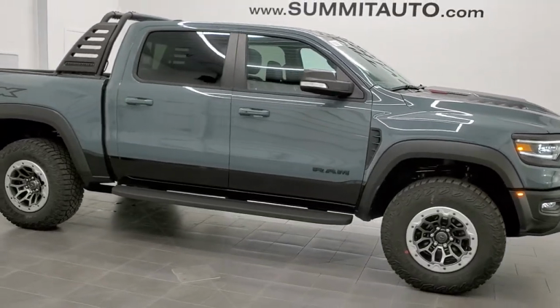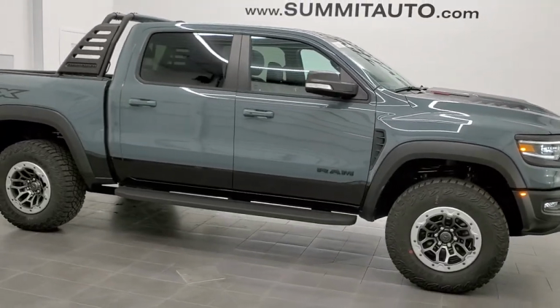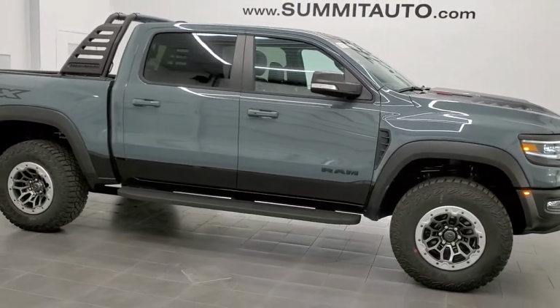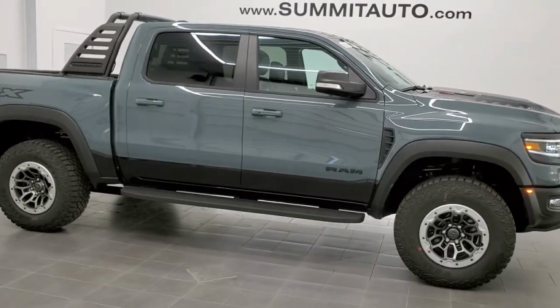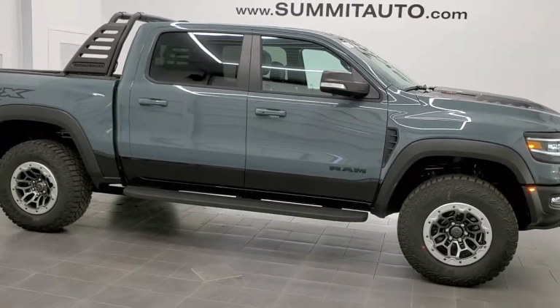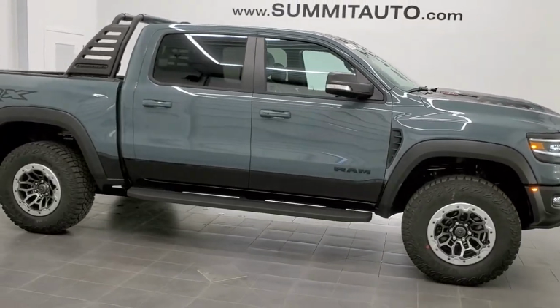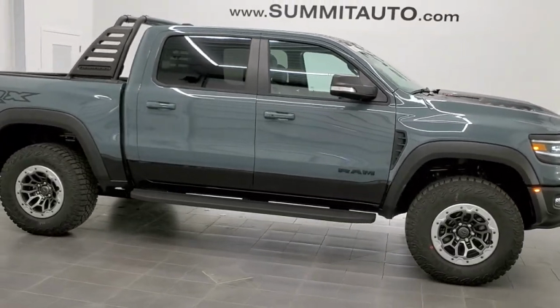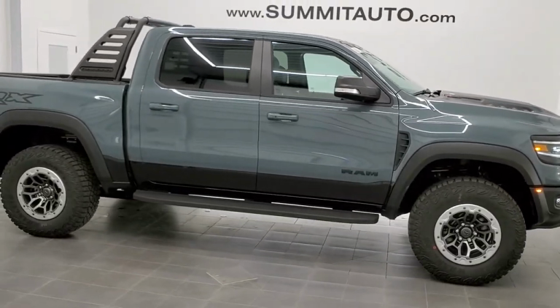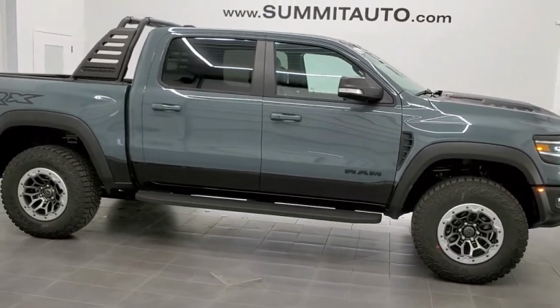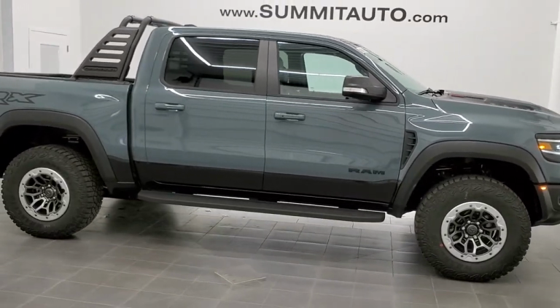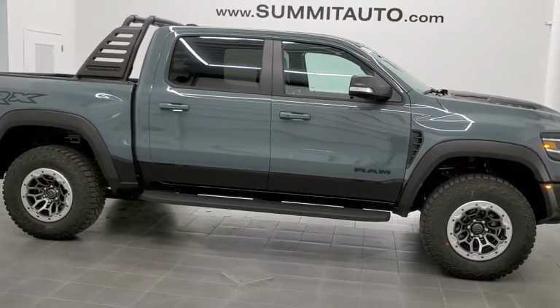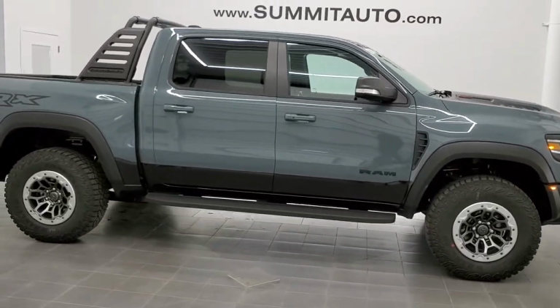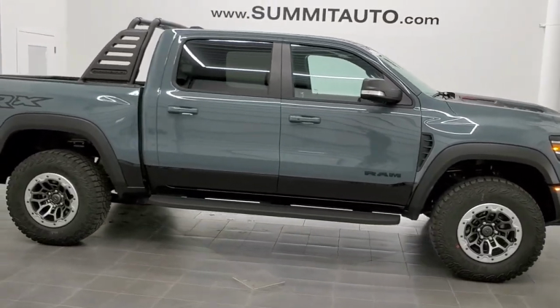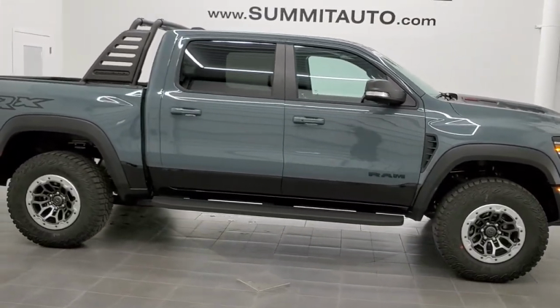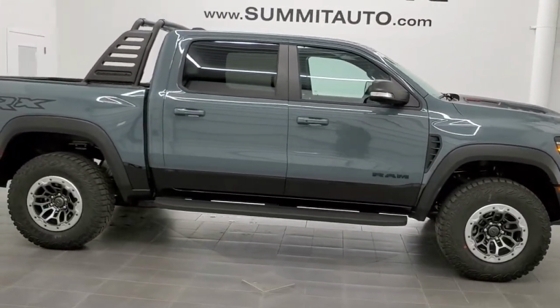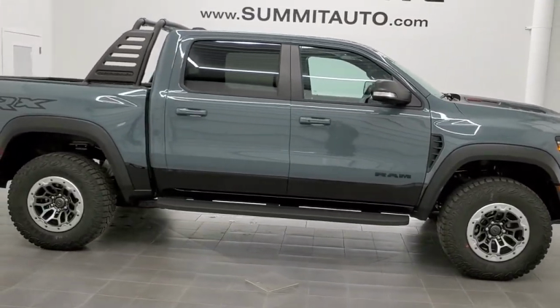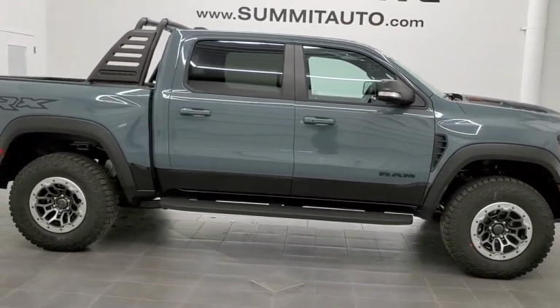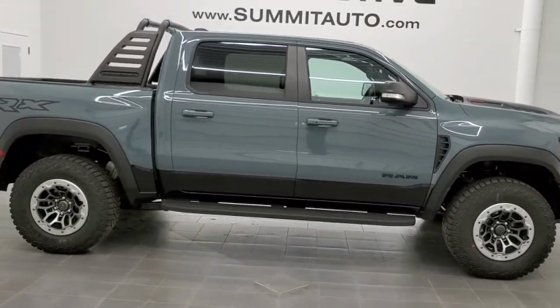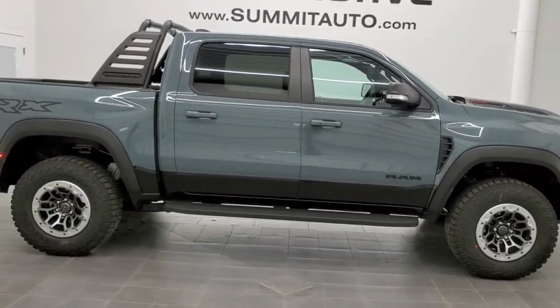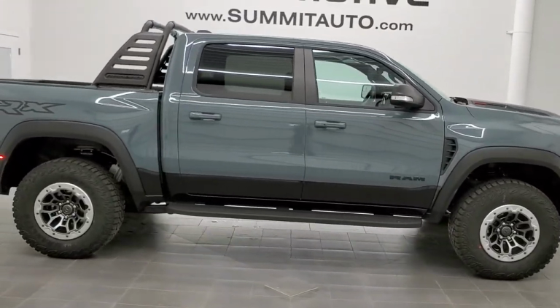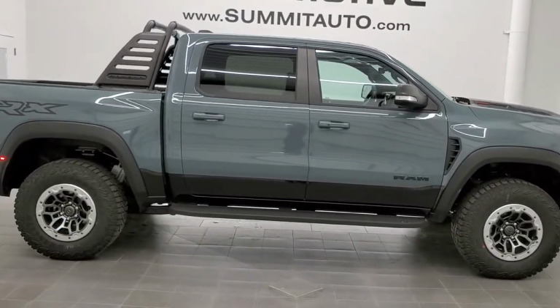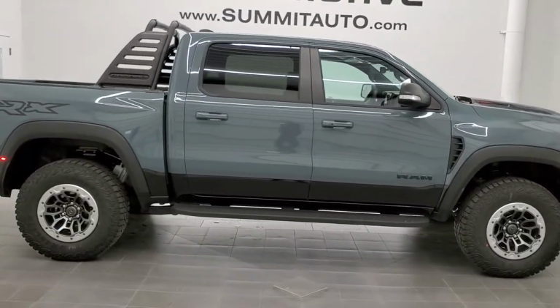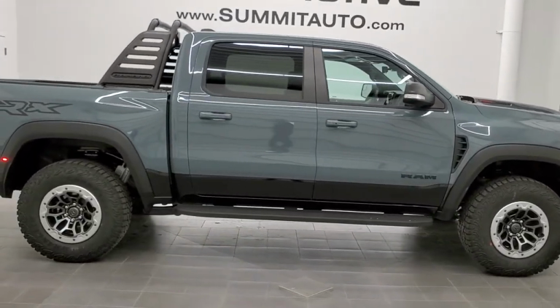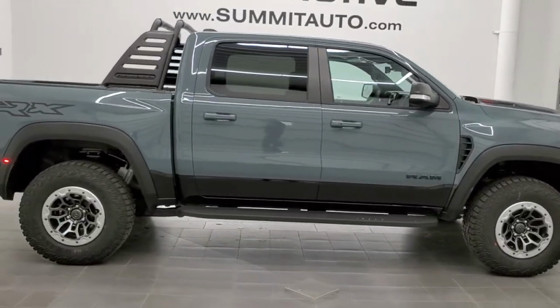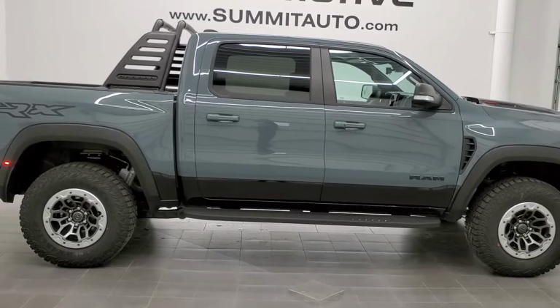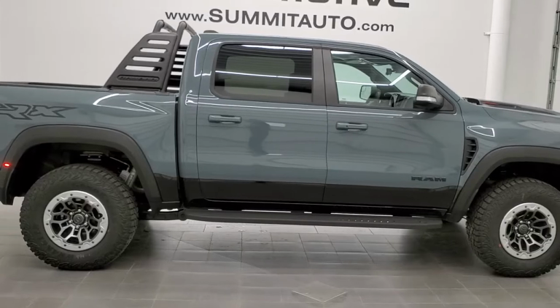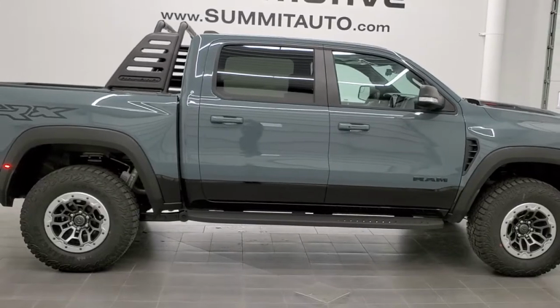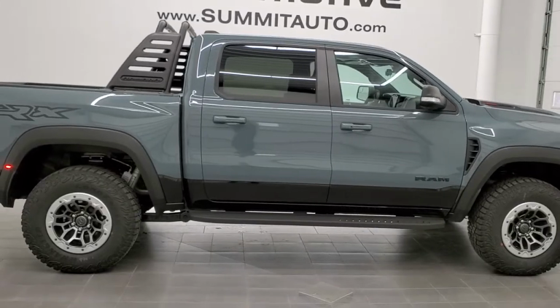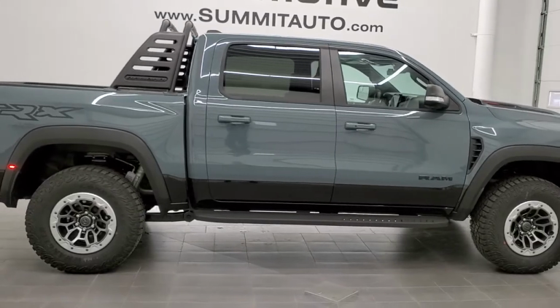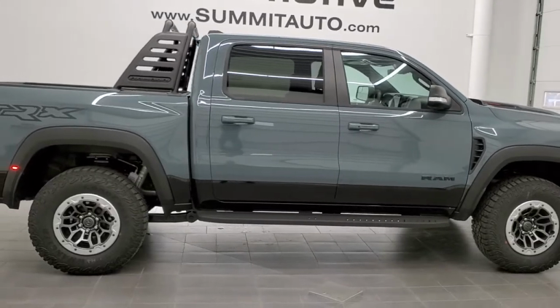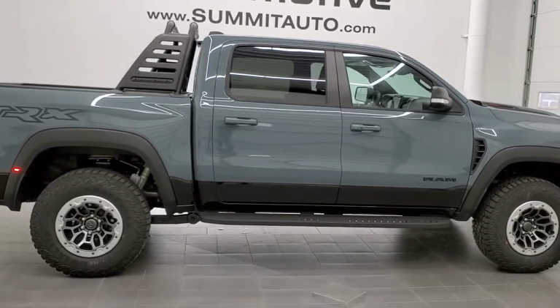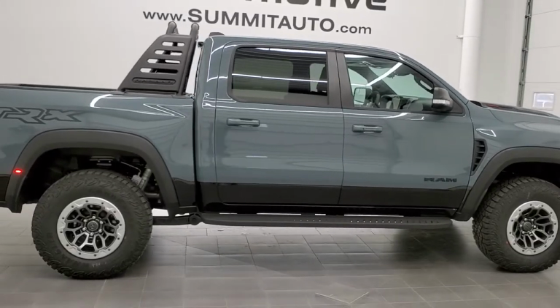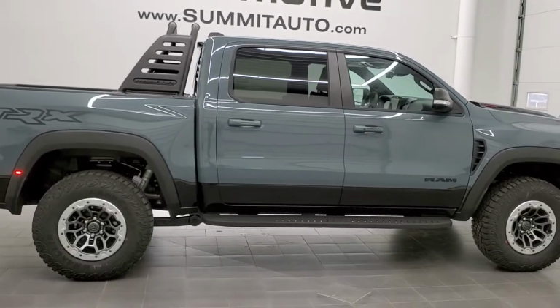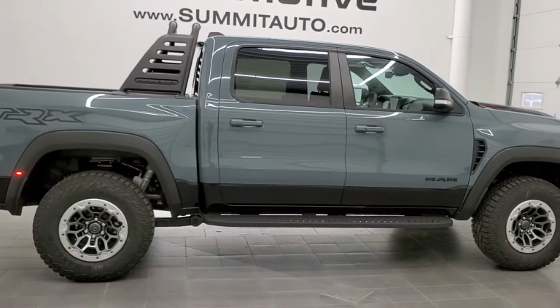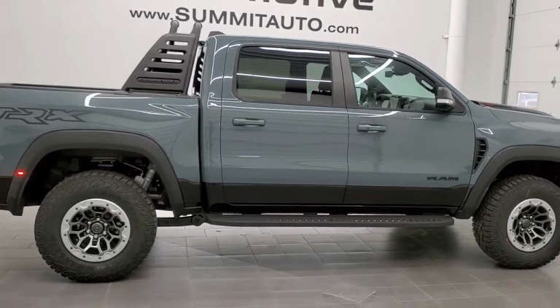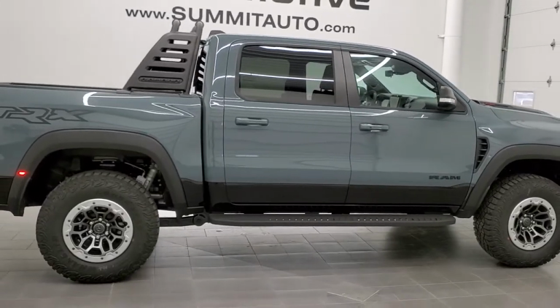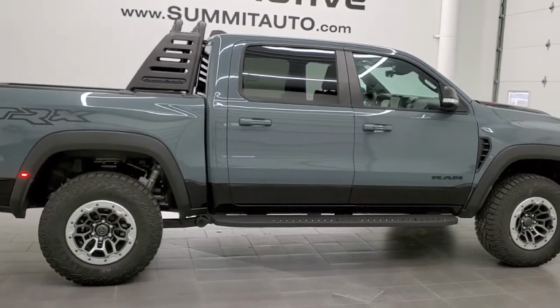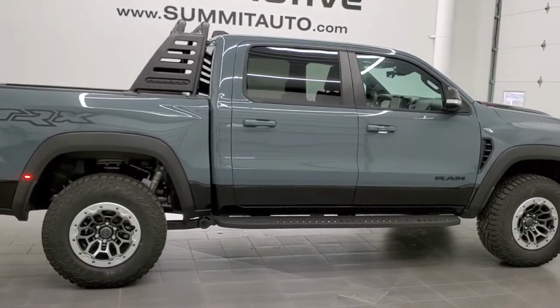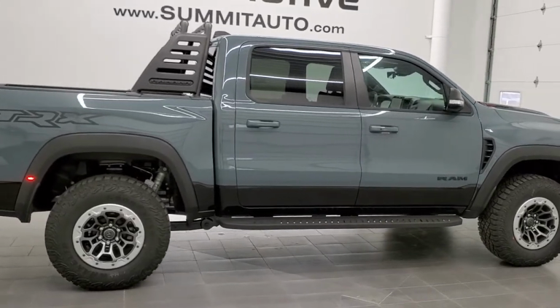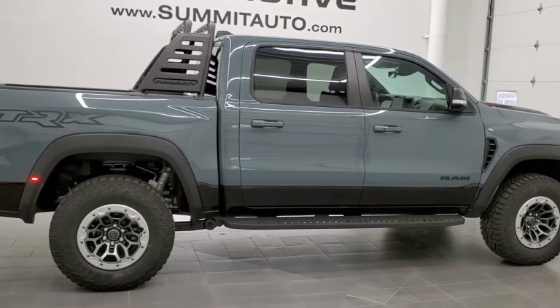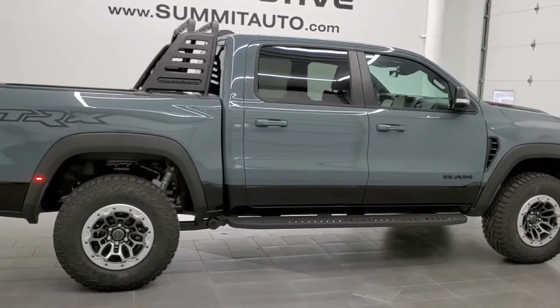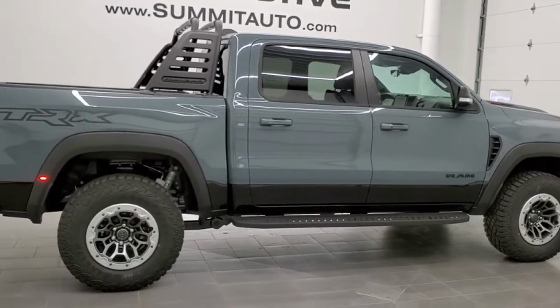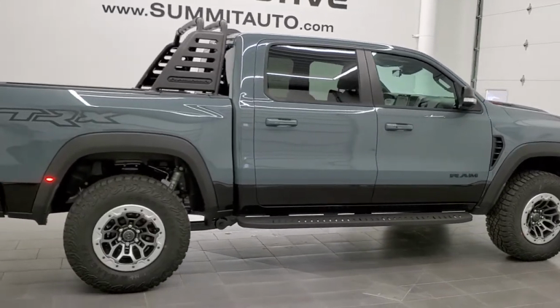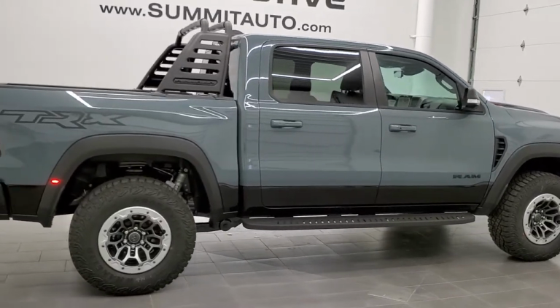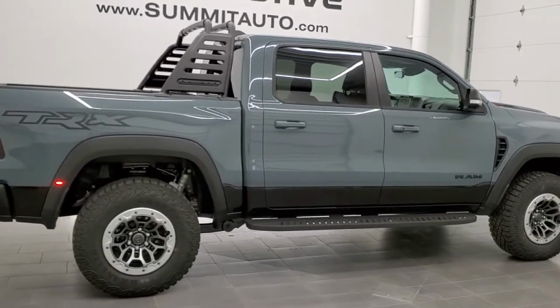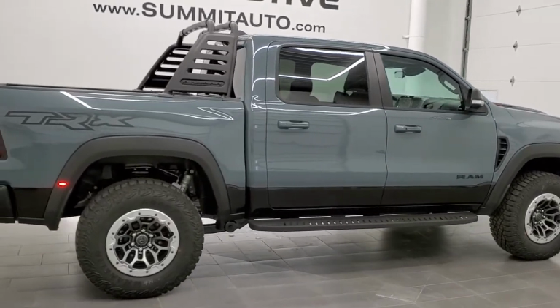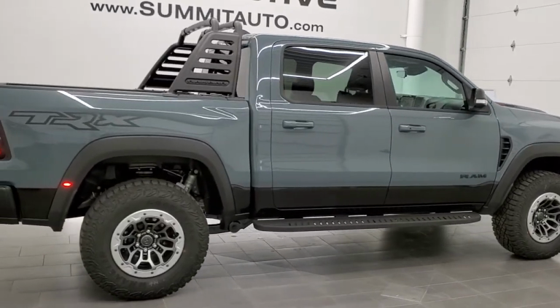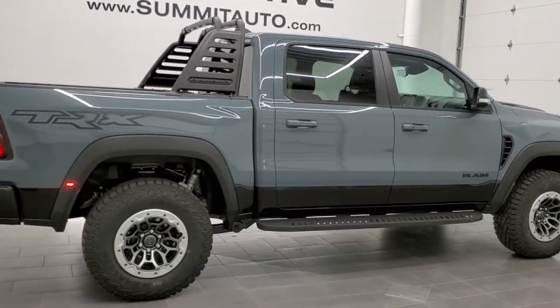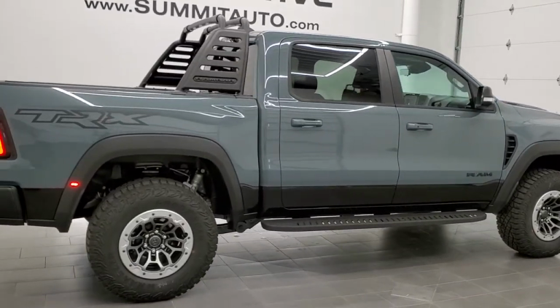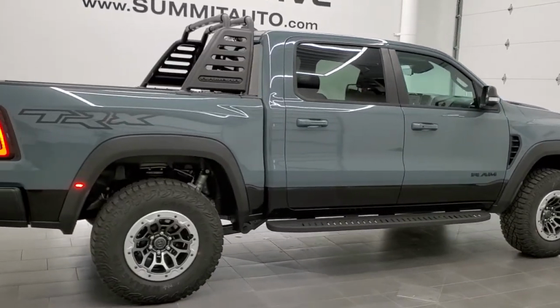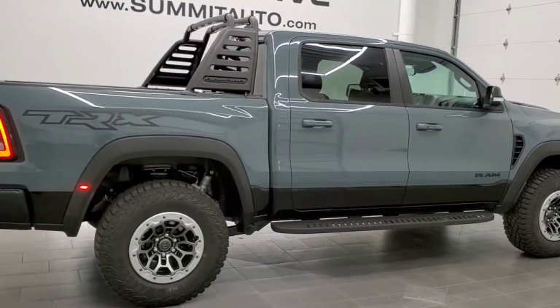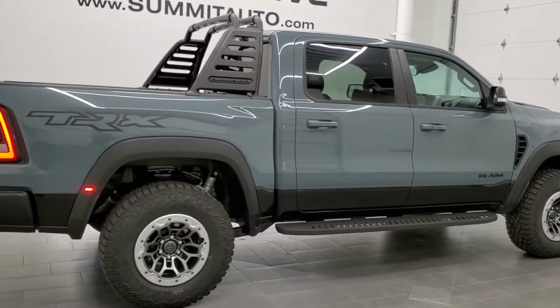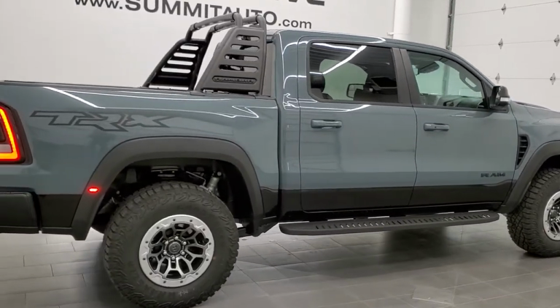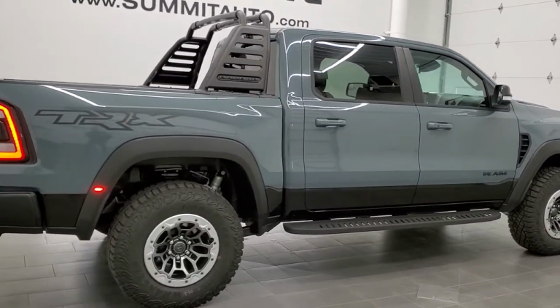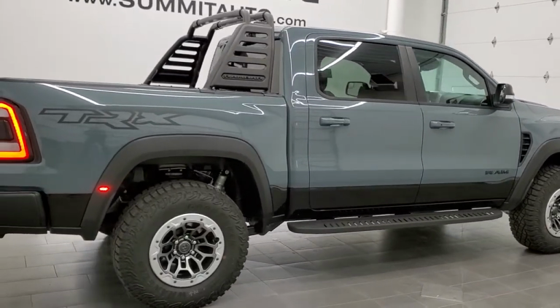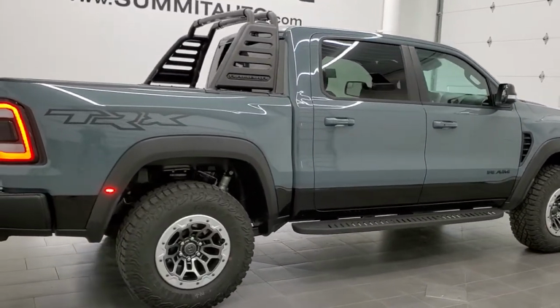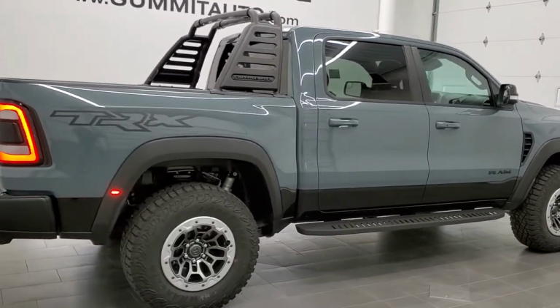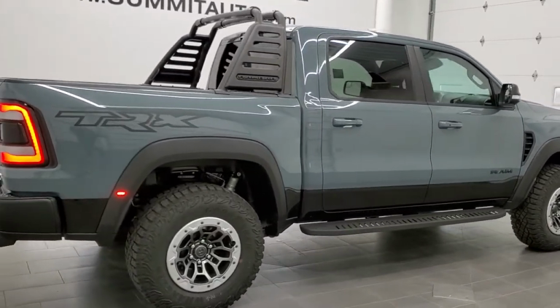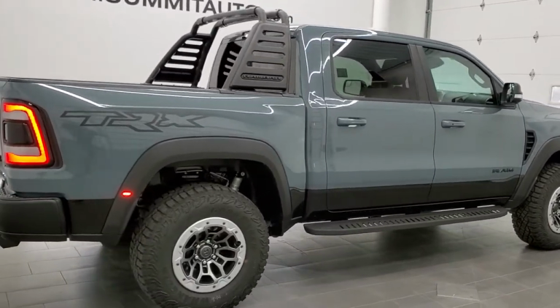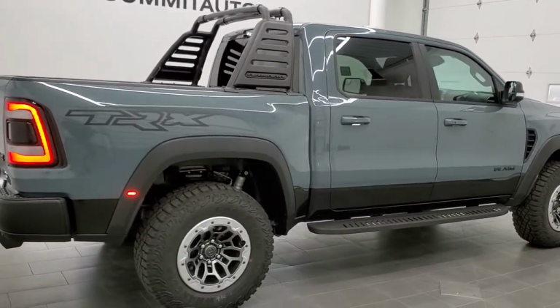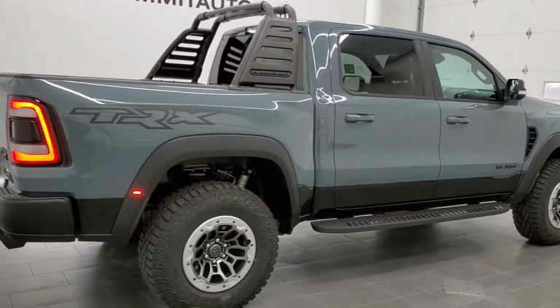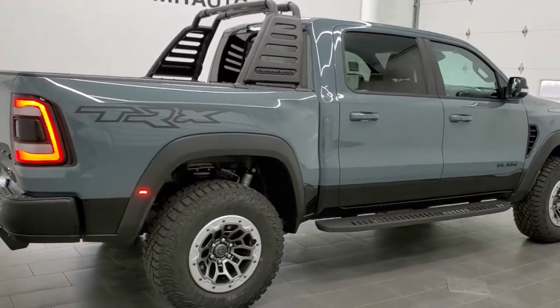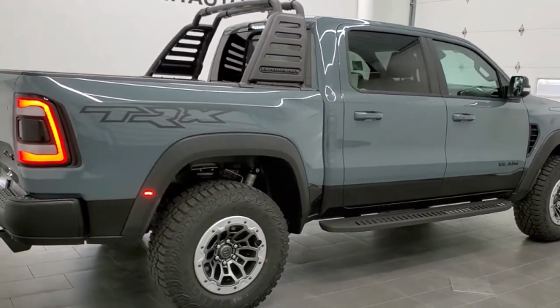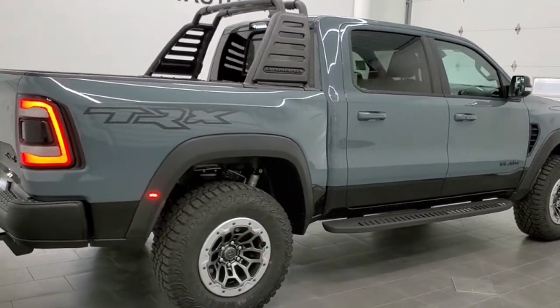This is actually our second TRX — we got a gray one in as well. If you want to check that video out, it's in the upper right-hand part of the screen.